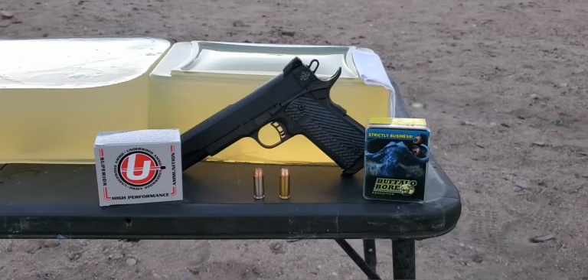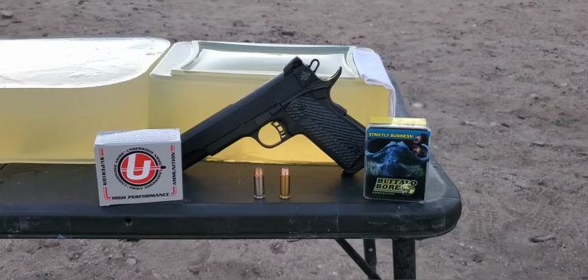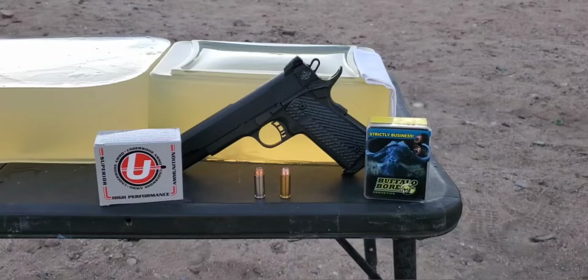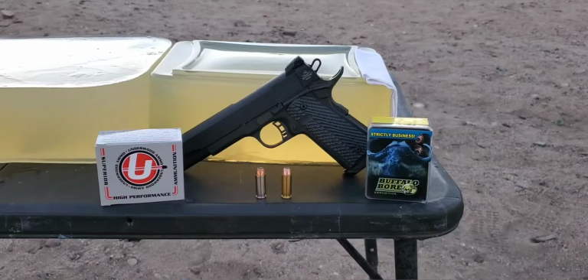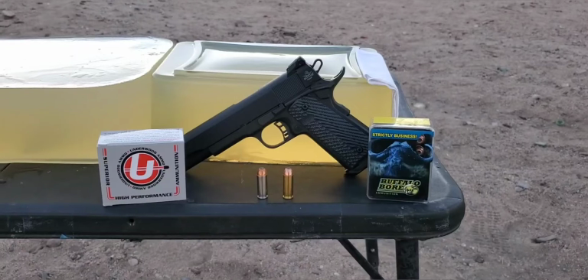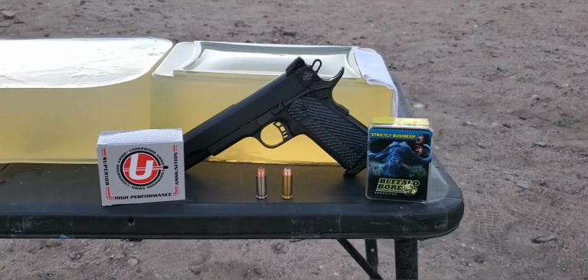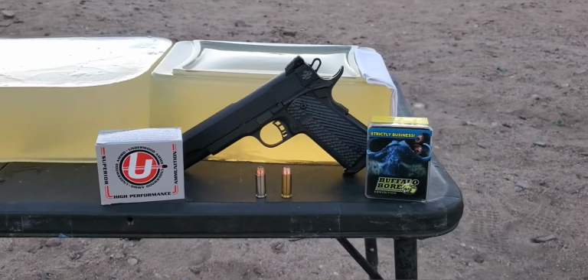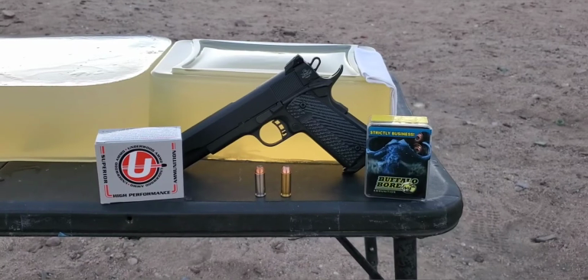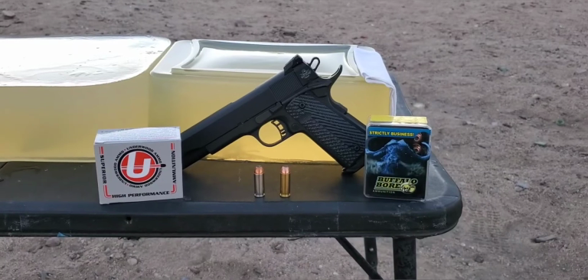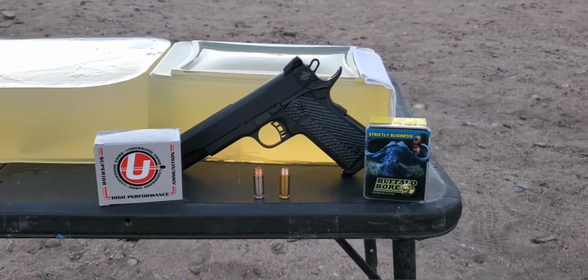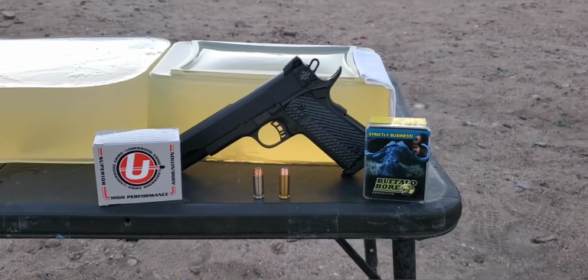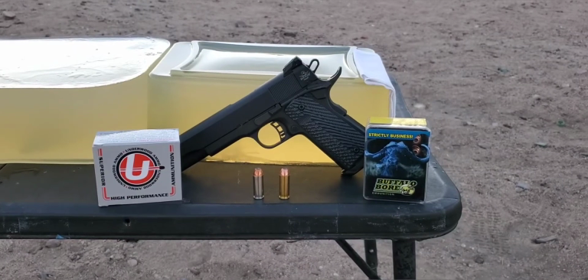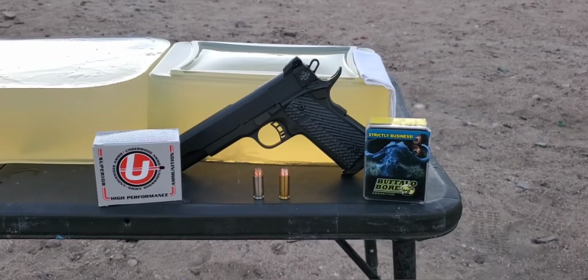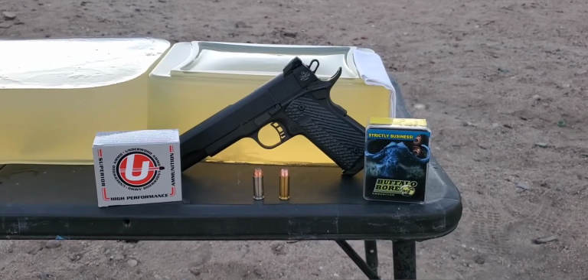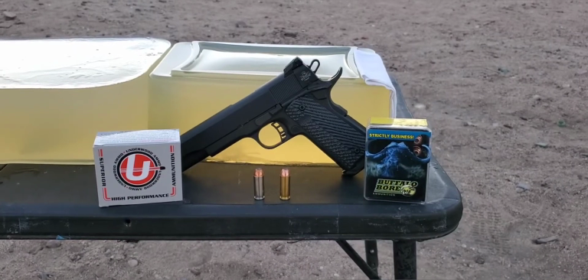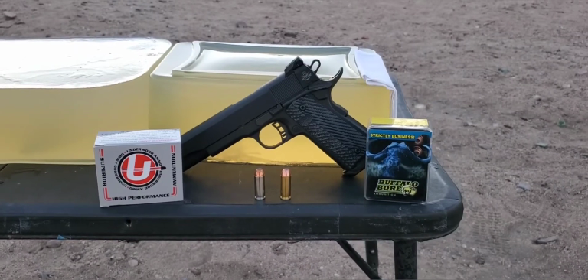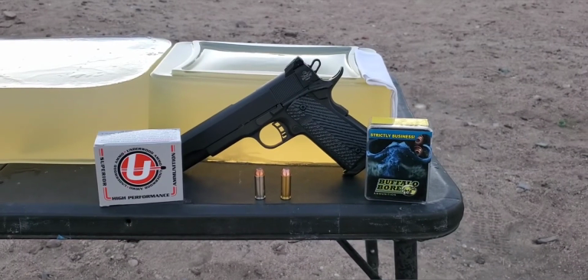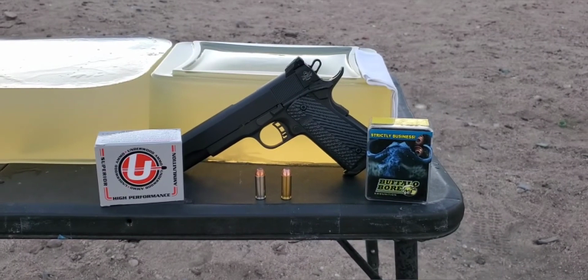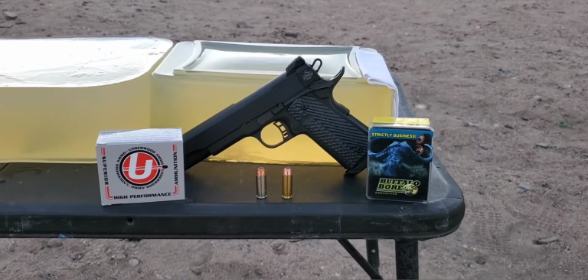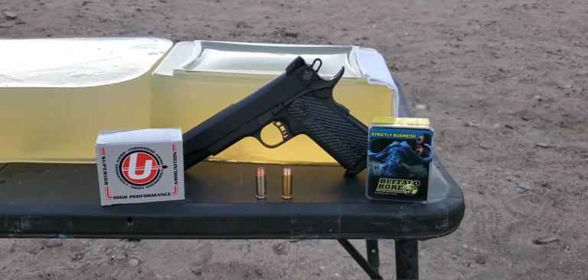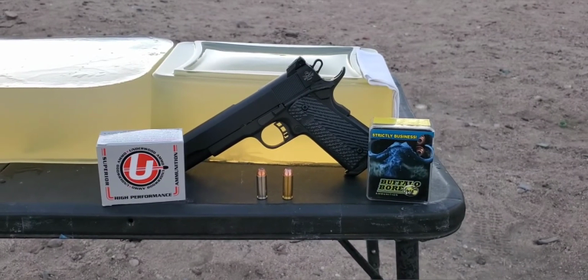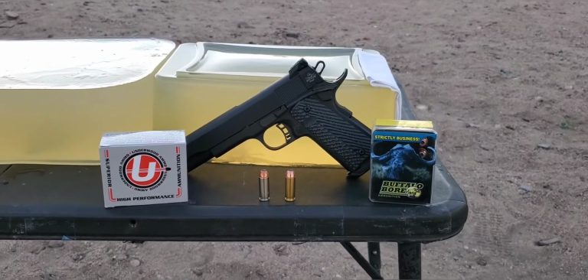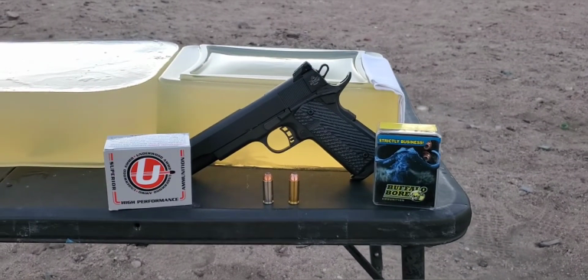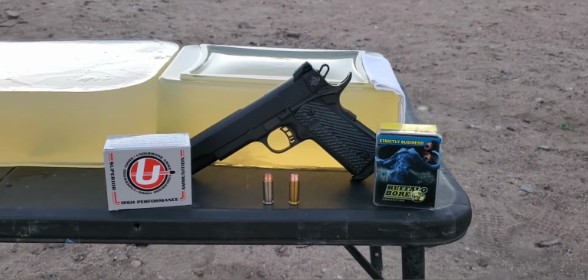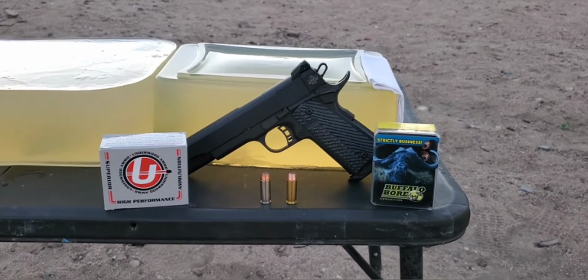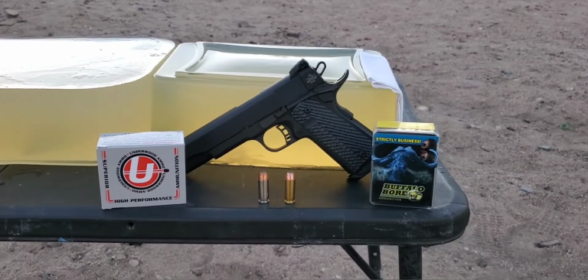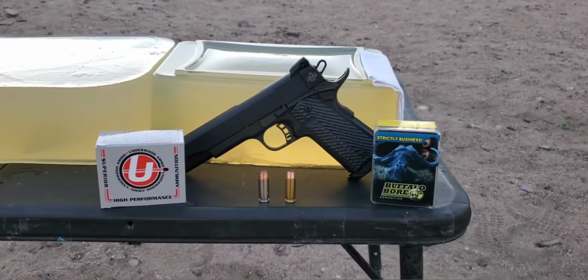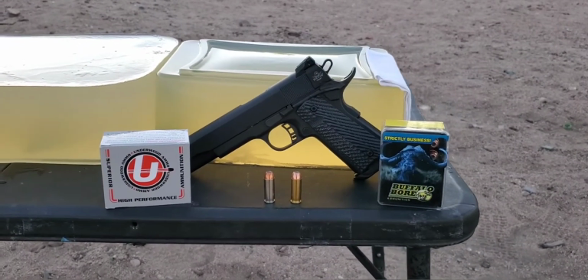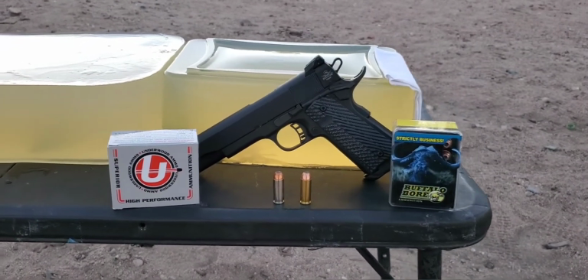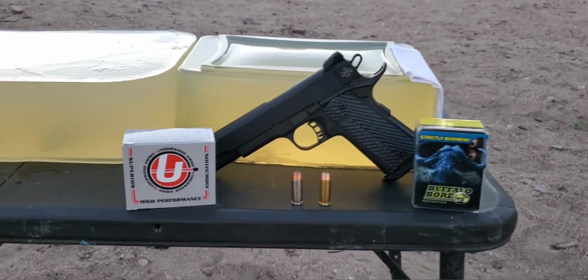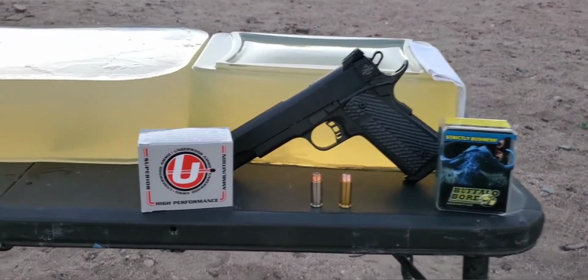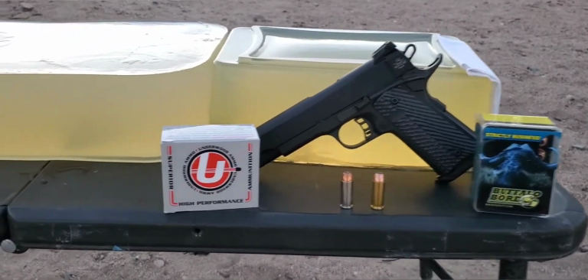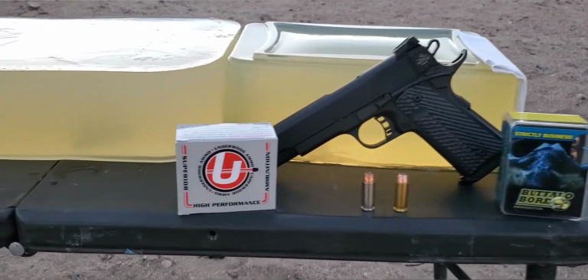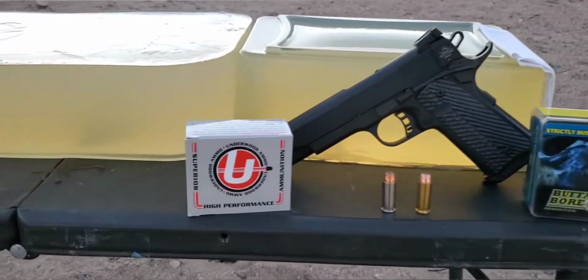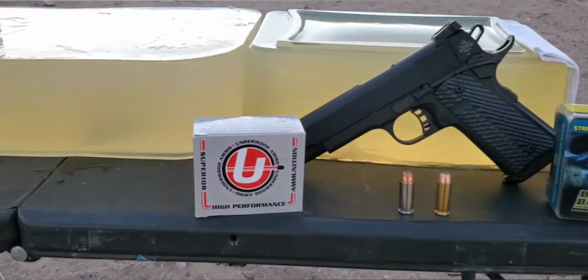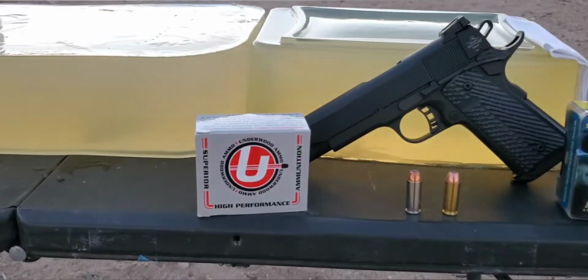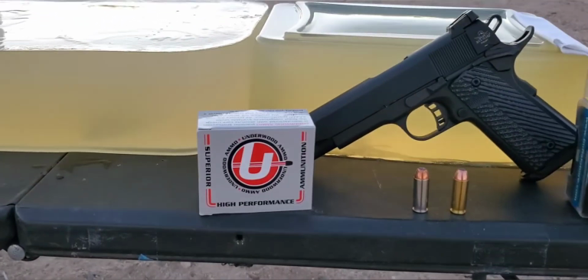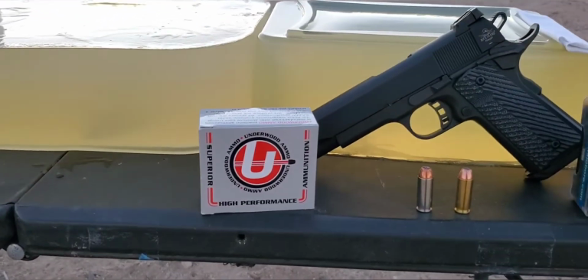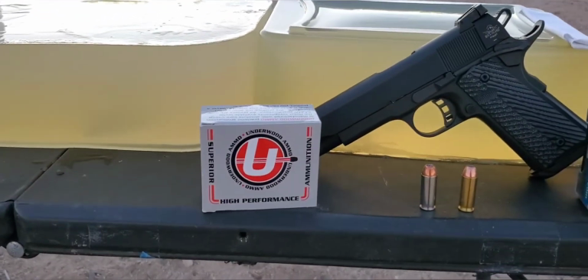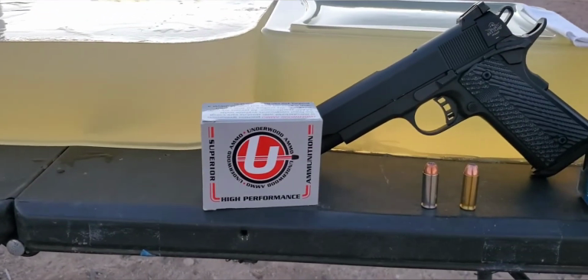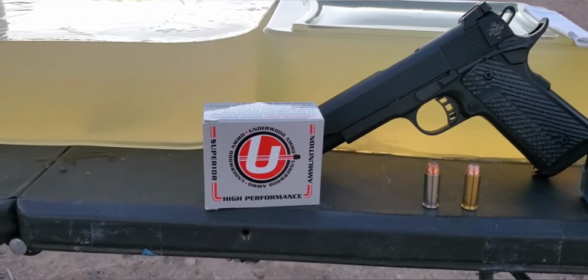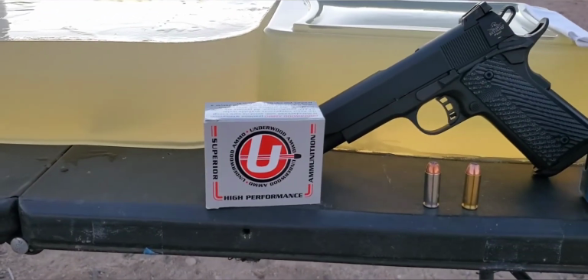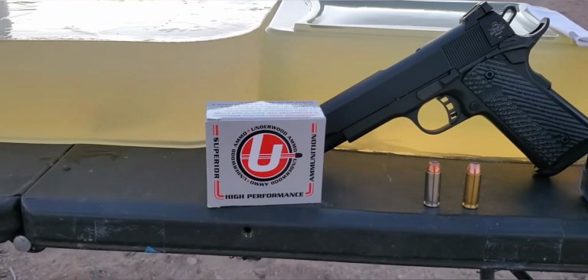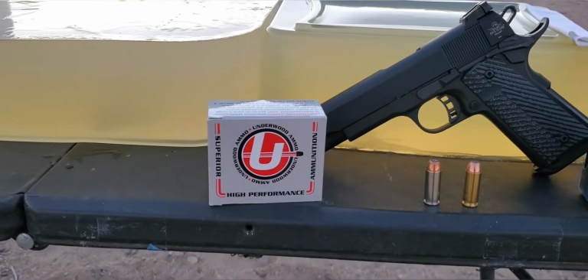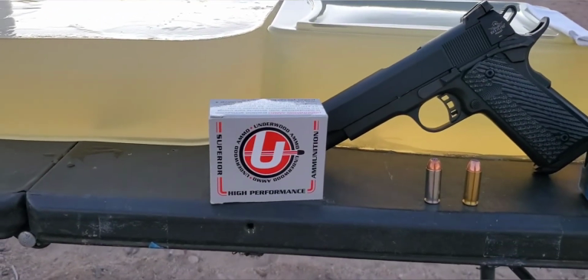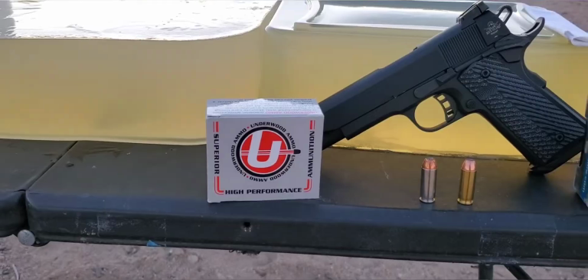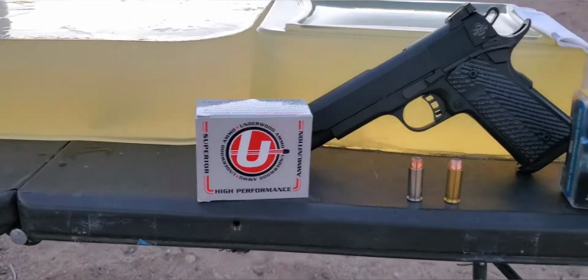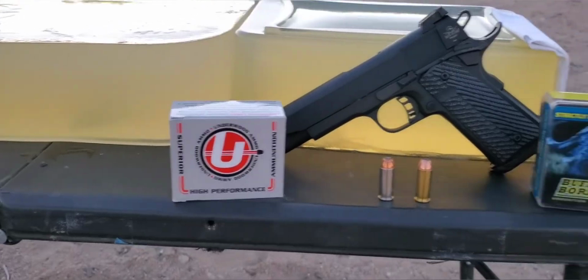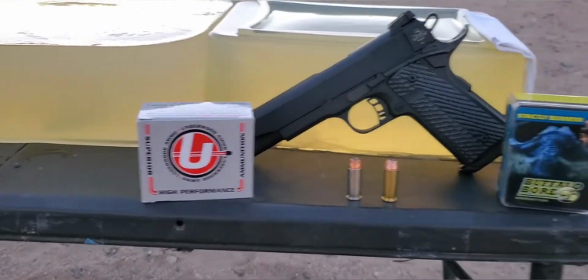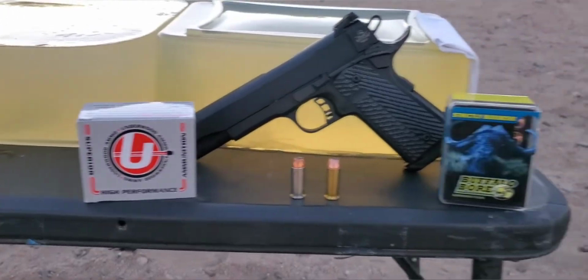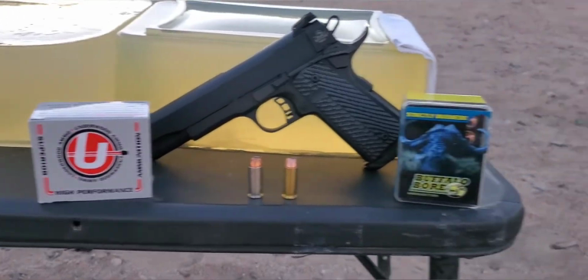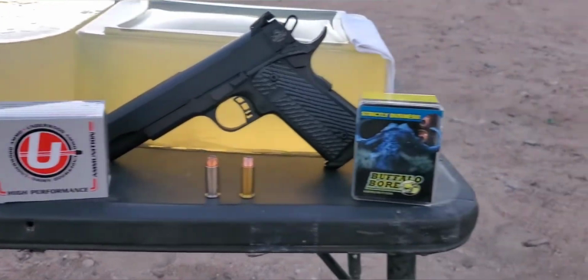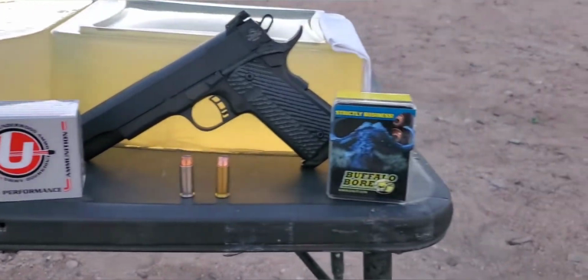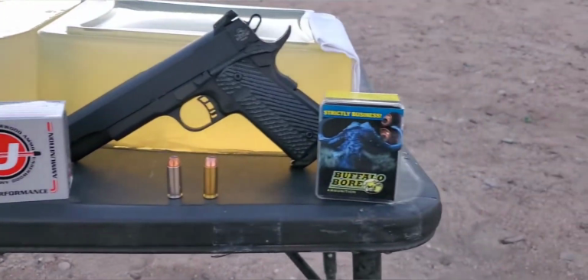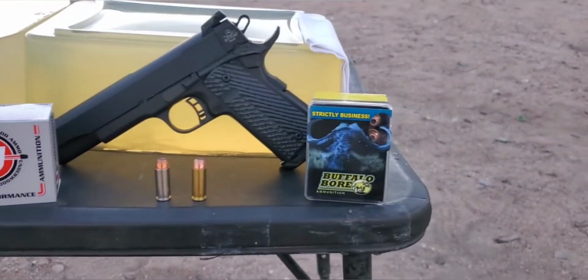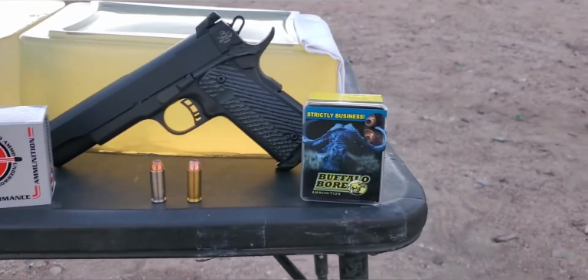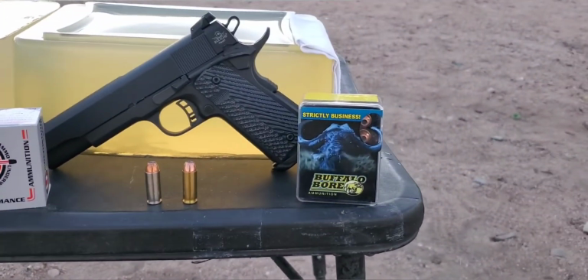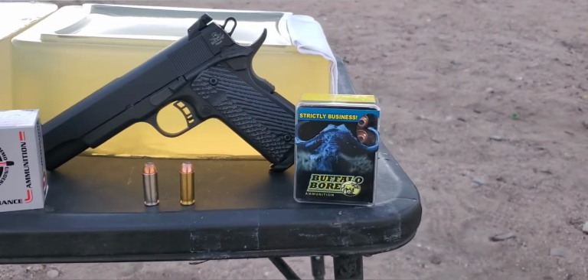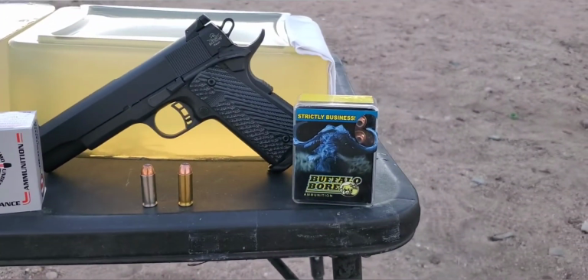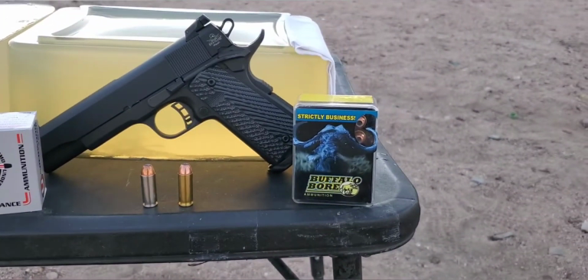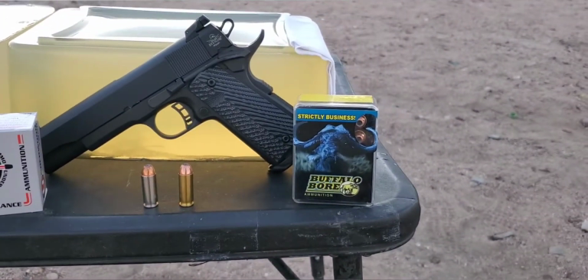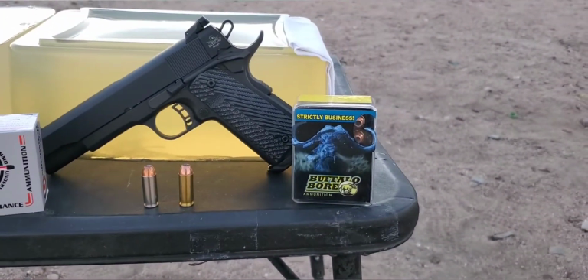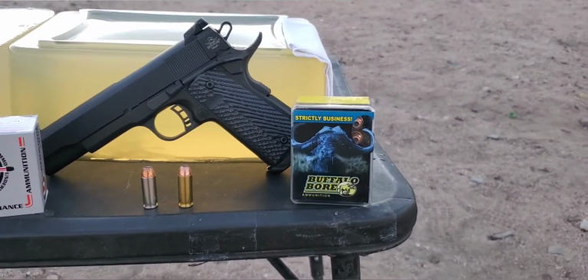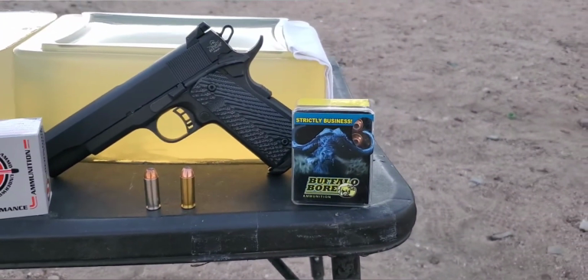Alright, here we go. This one's going to be a 10mm test. Today we're going to be doing Underwood vs. Buffalo Bore.